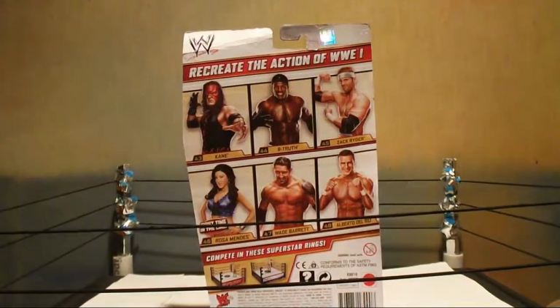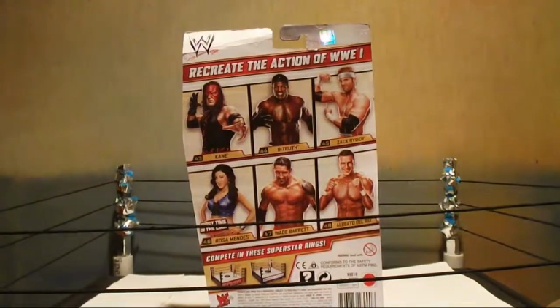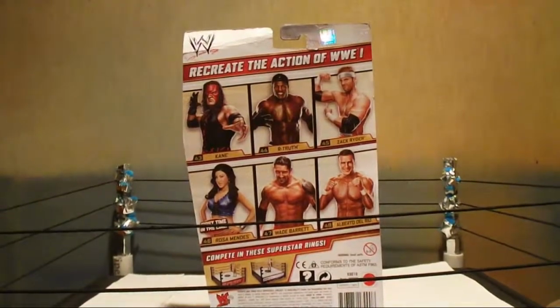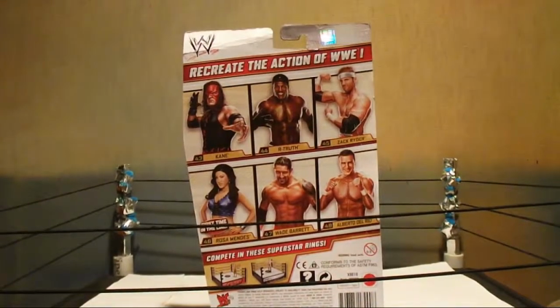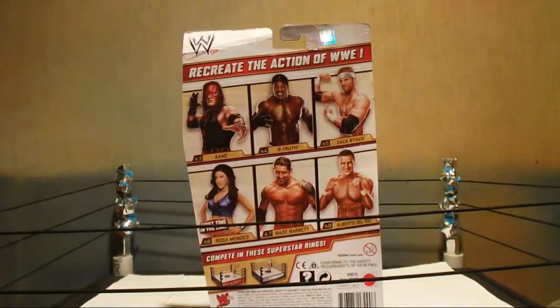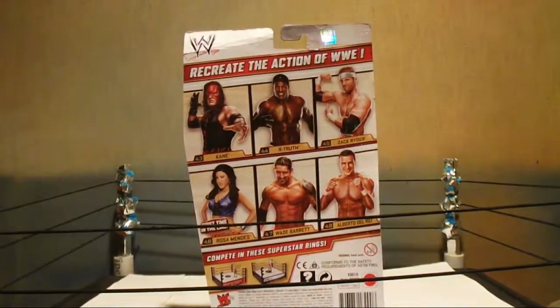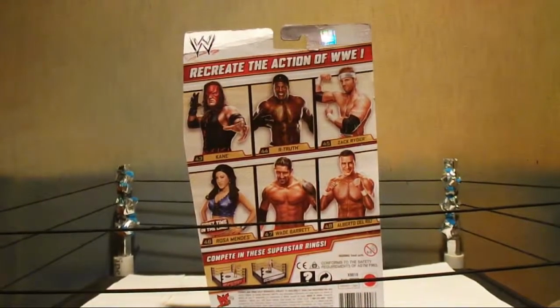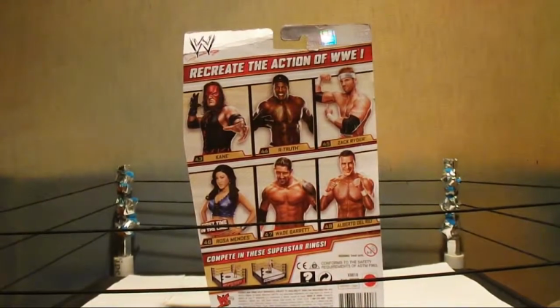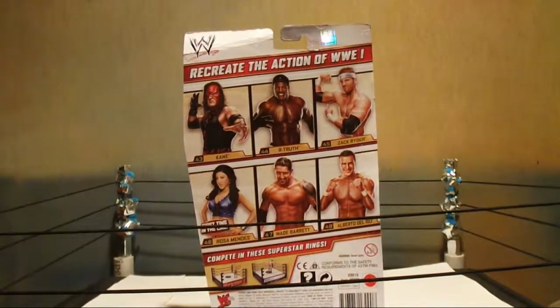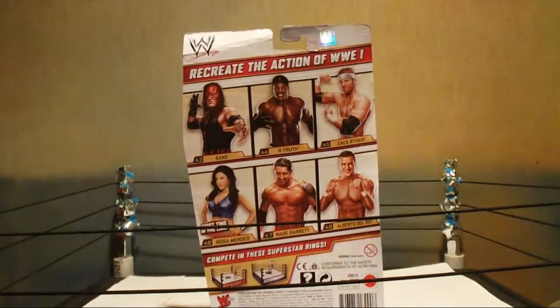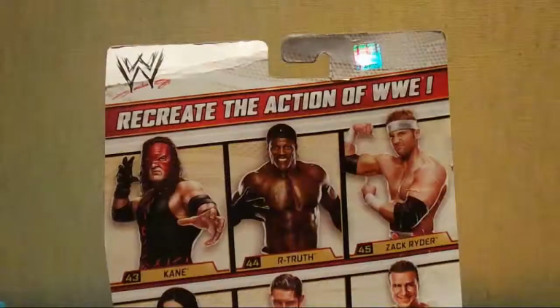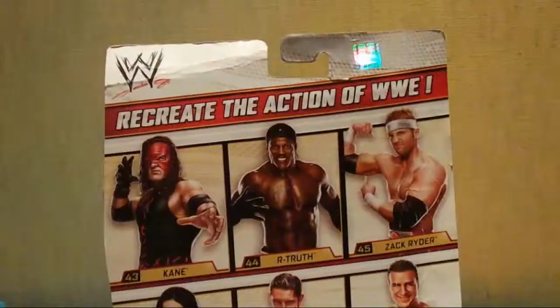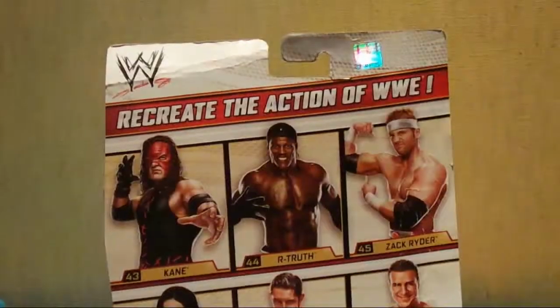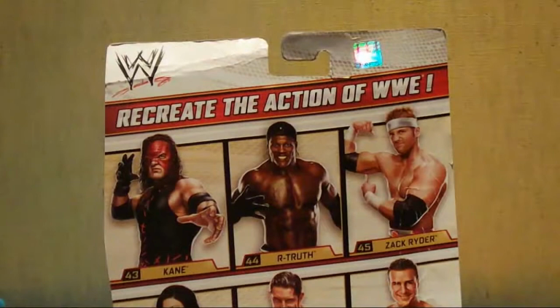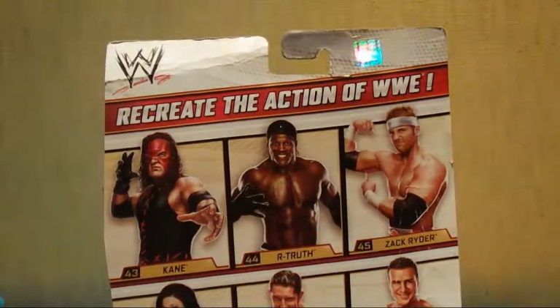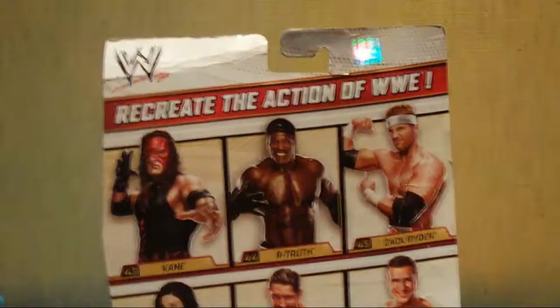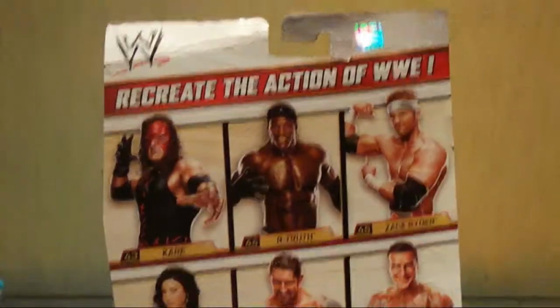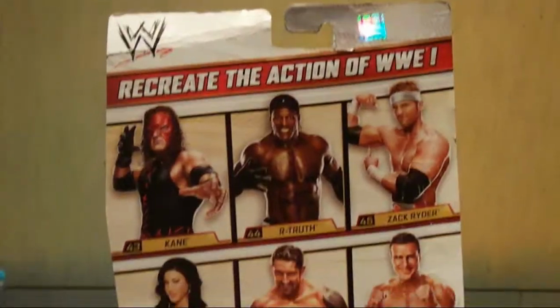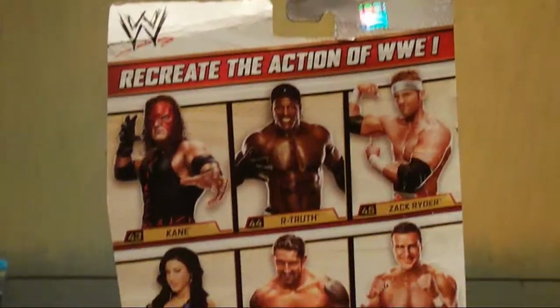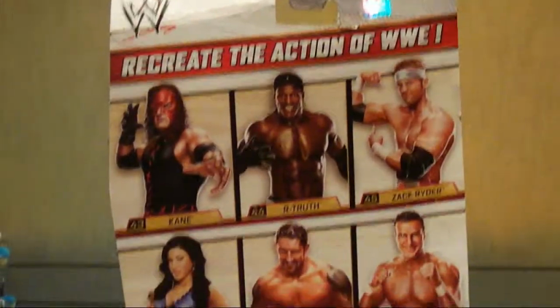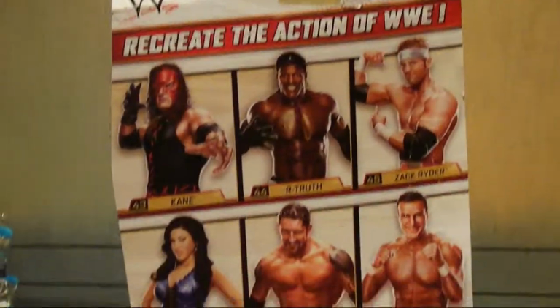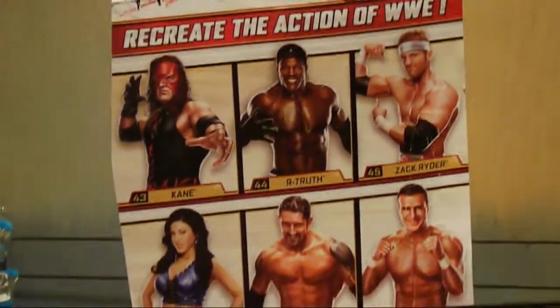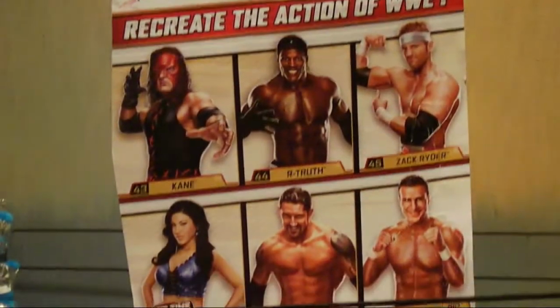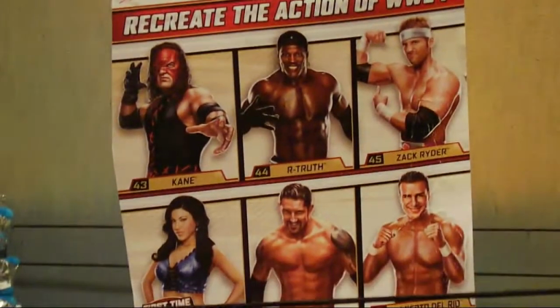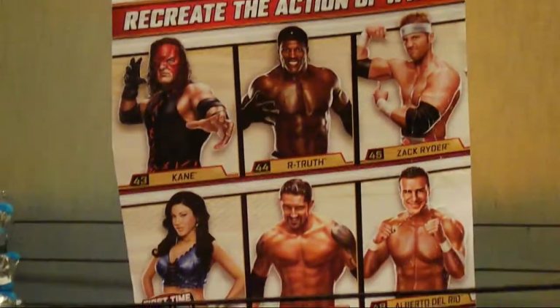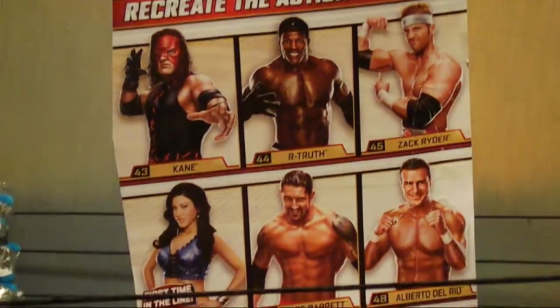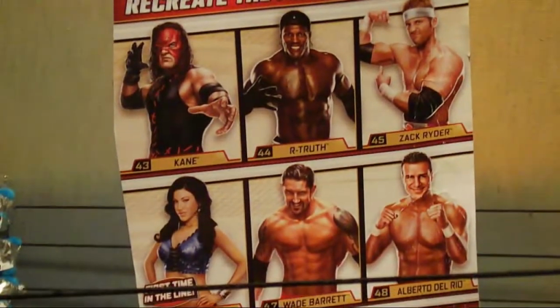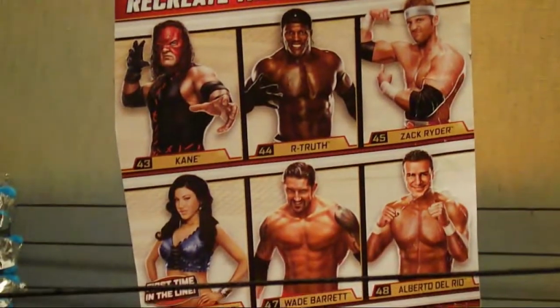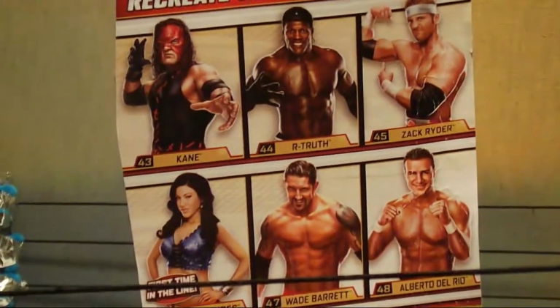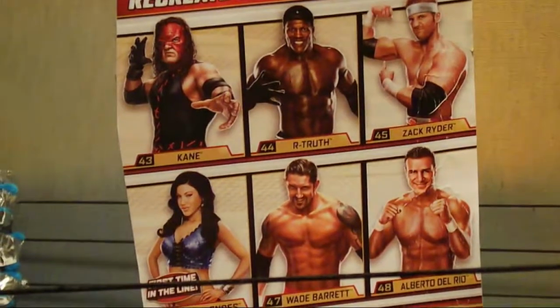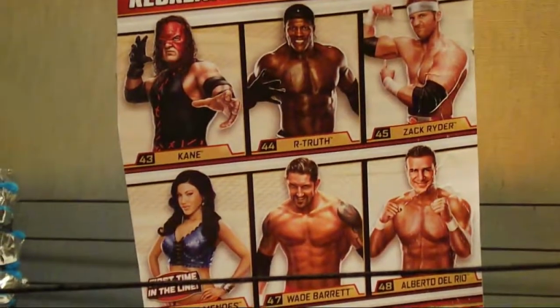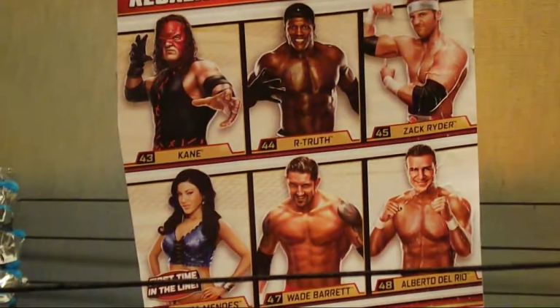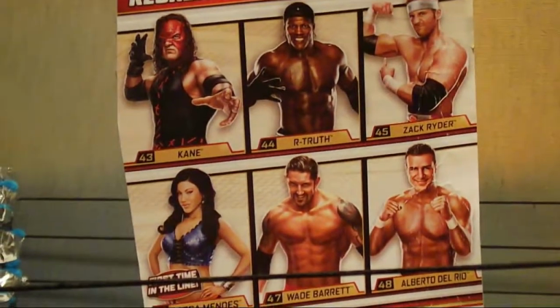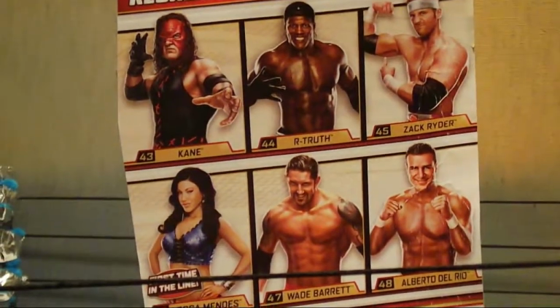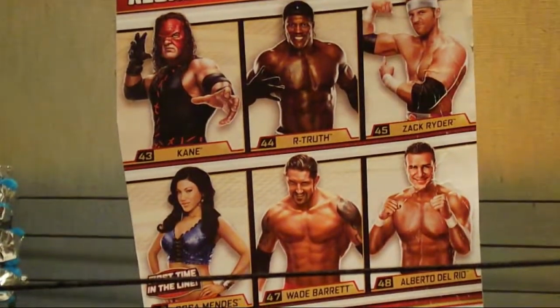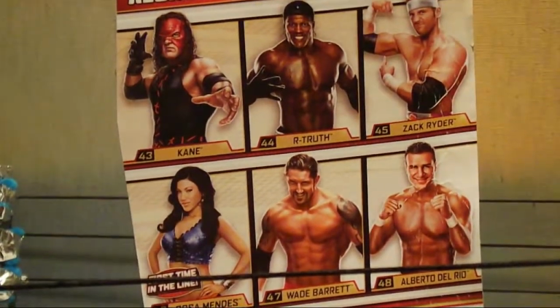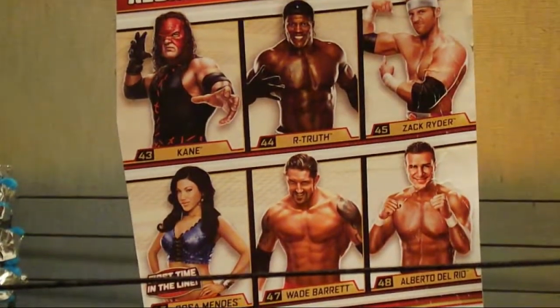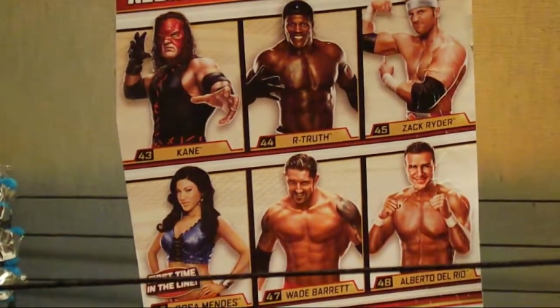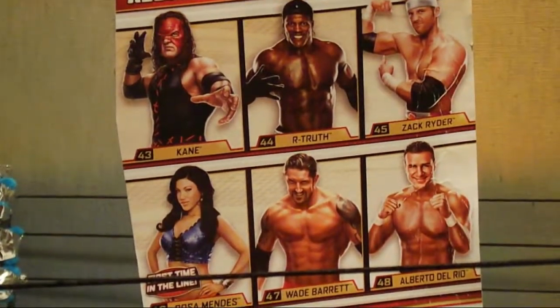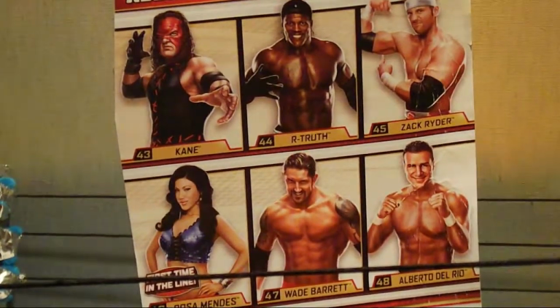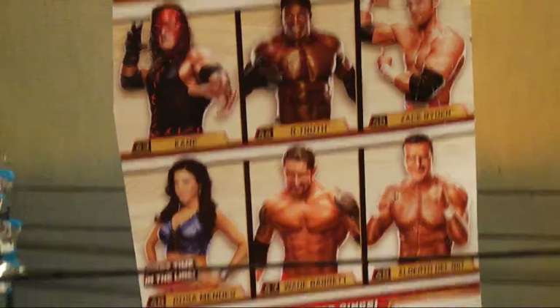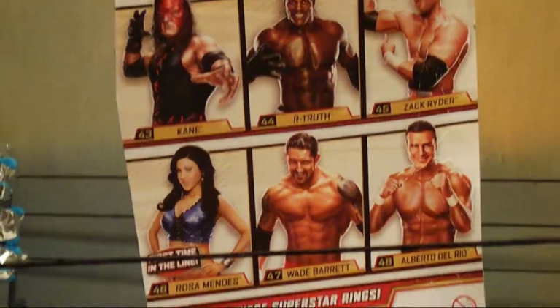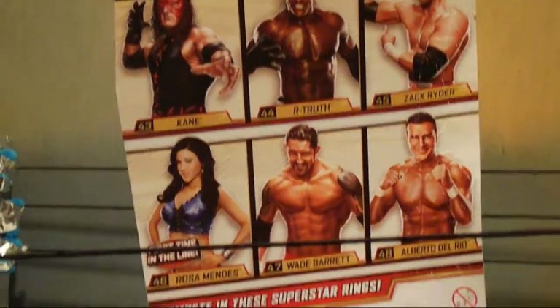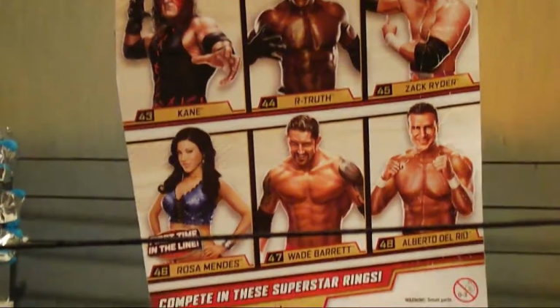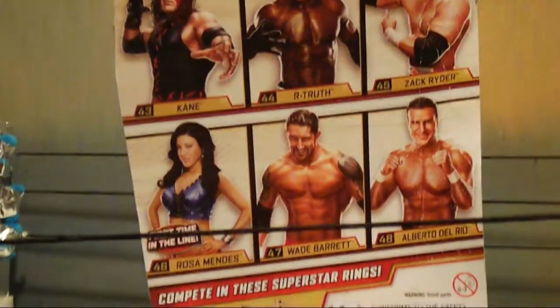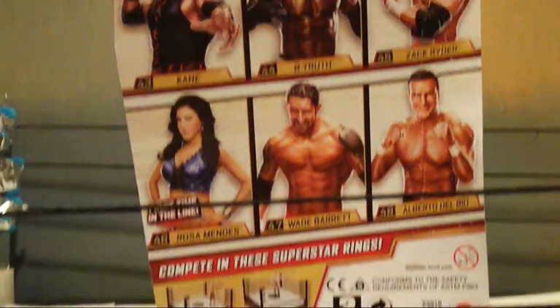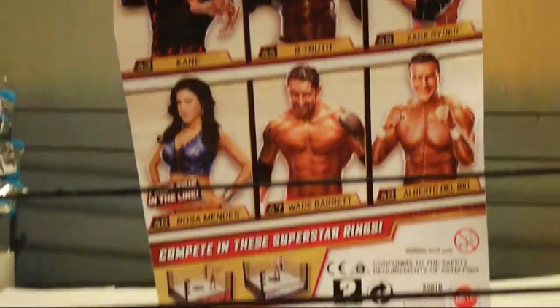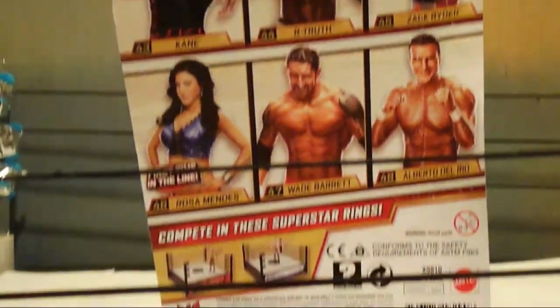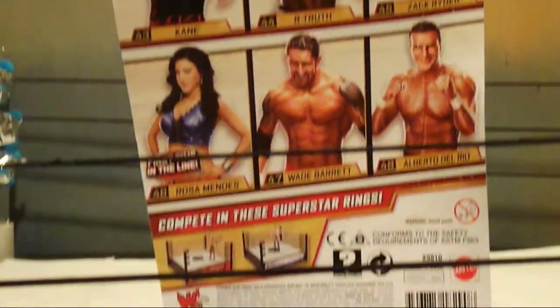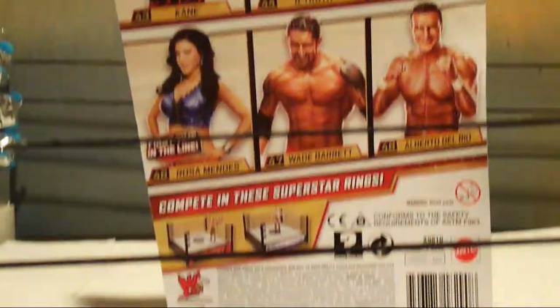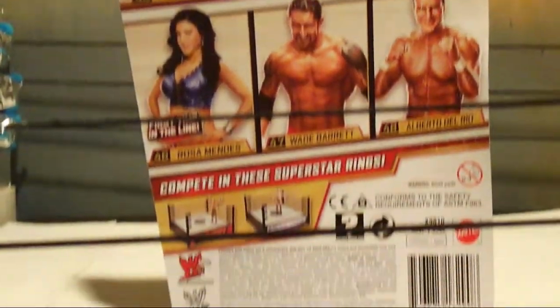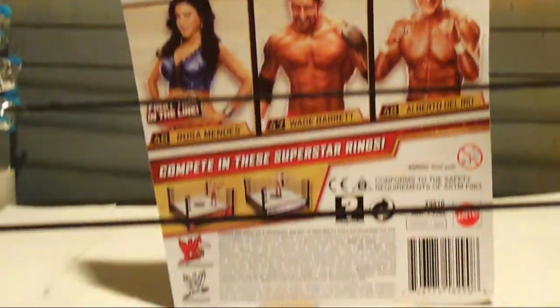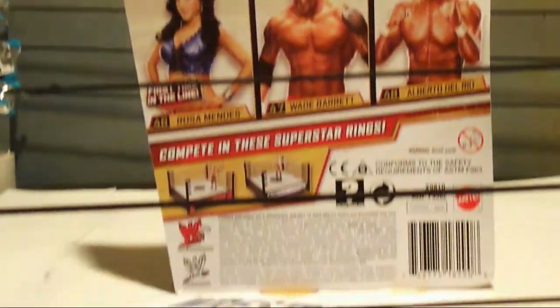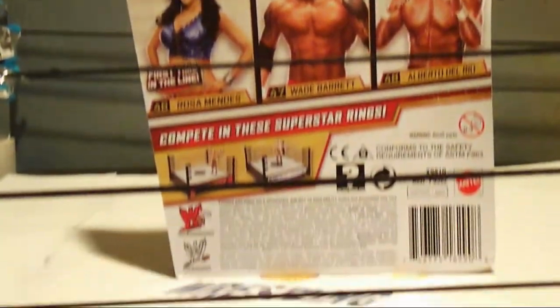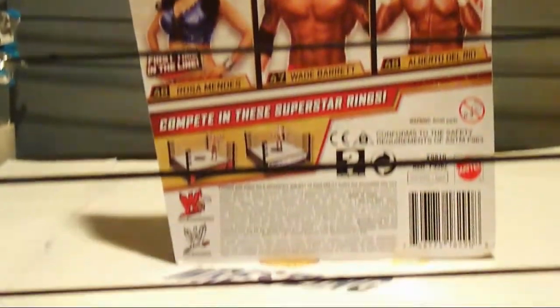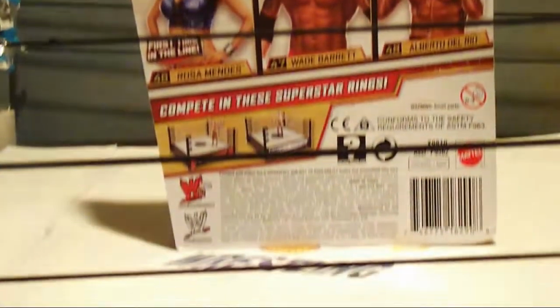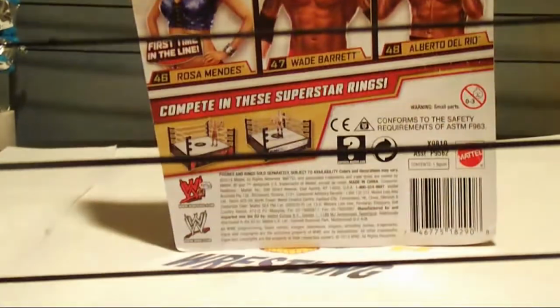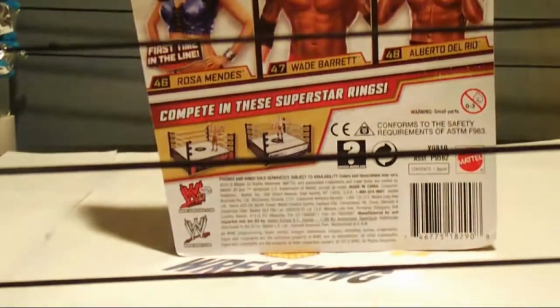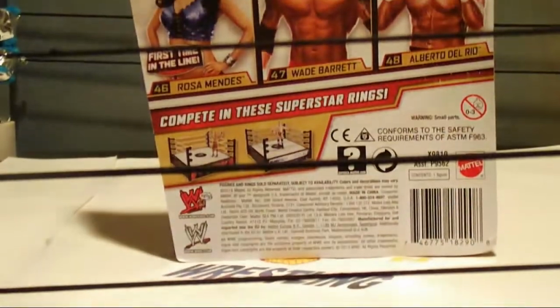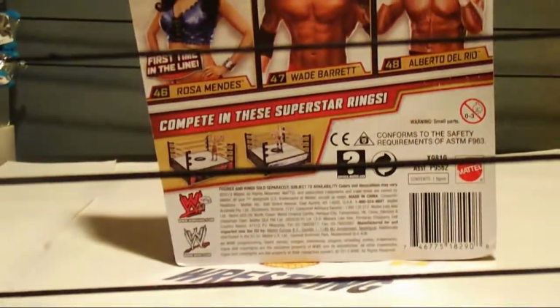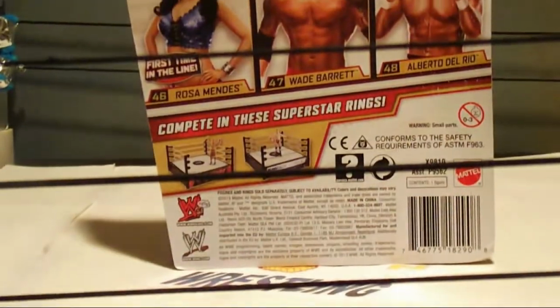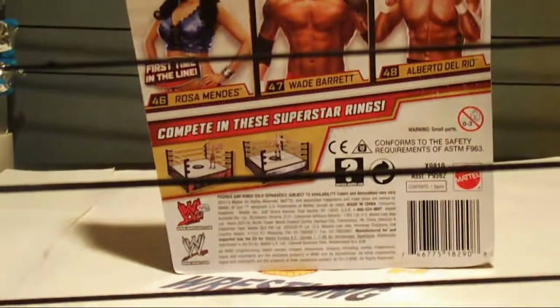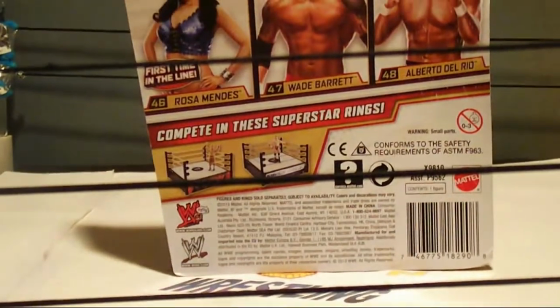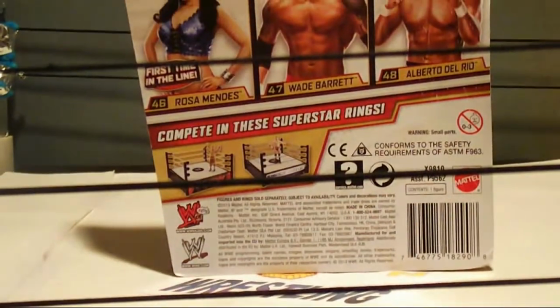We can now see the back of the packaging. If you look close you can see the 5 other figures in the set and to the bottom the details.